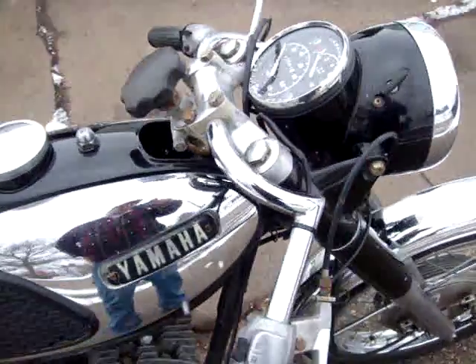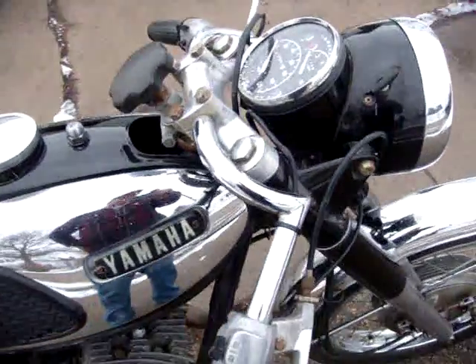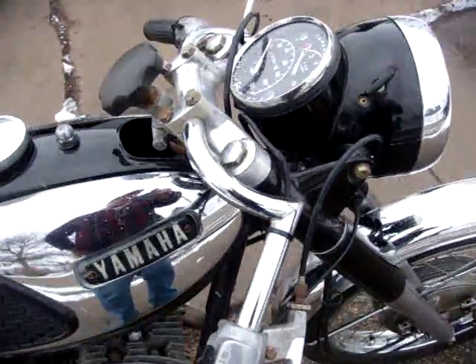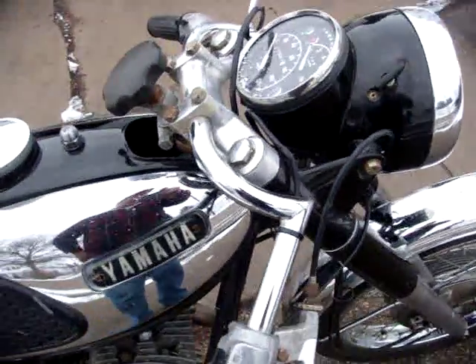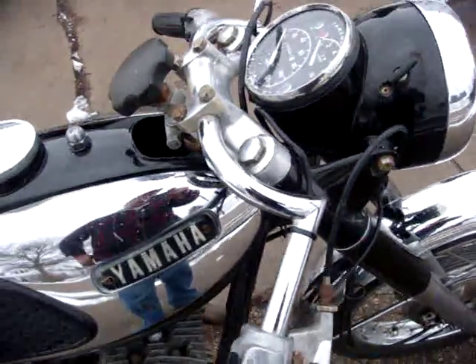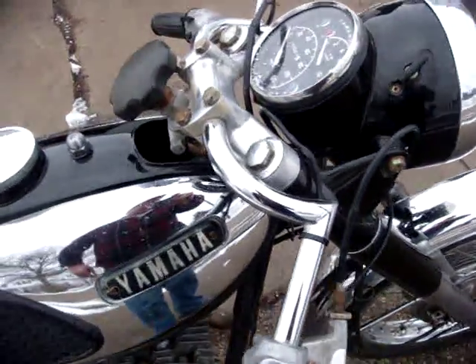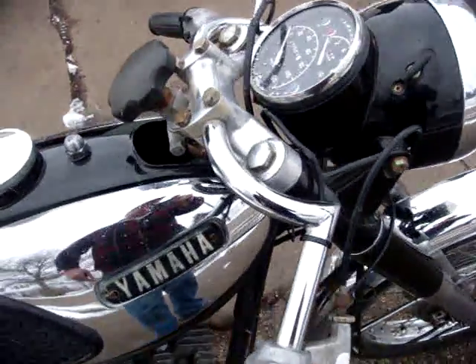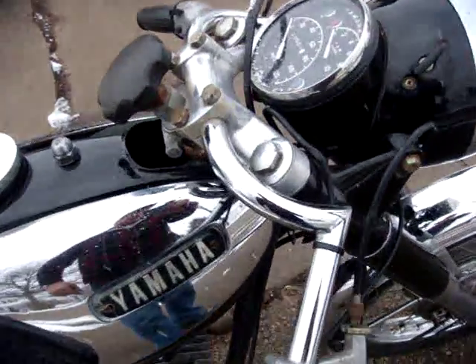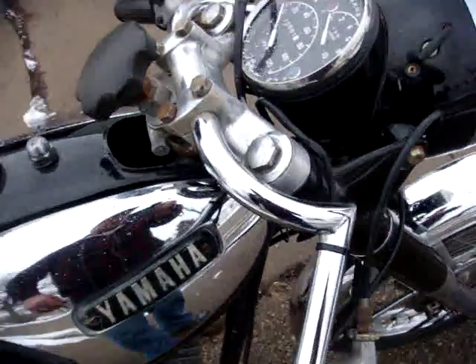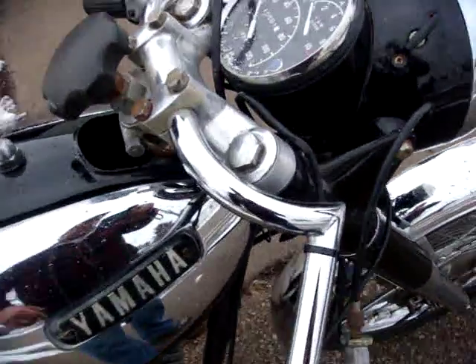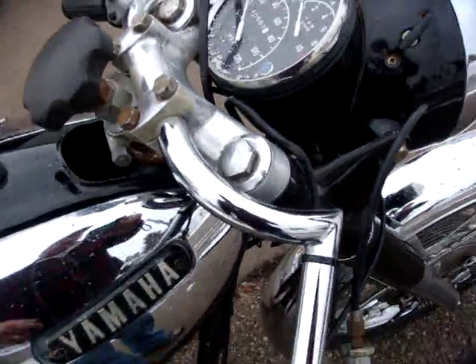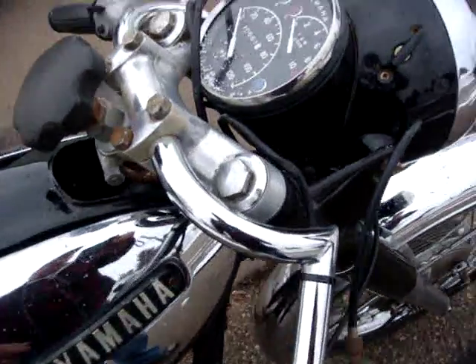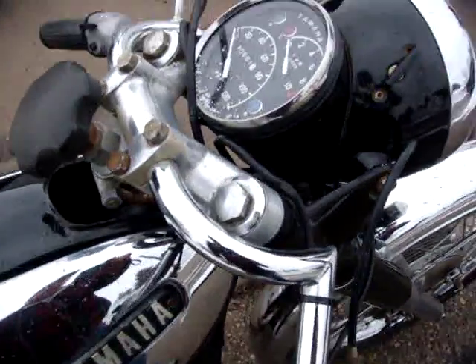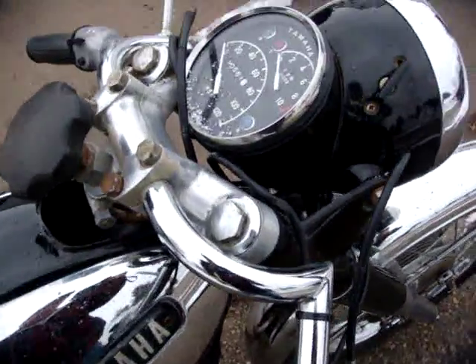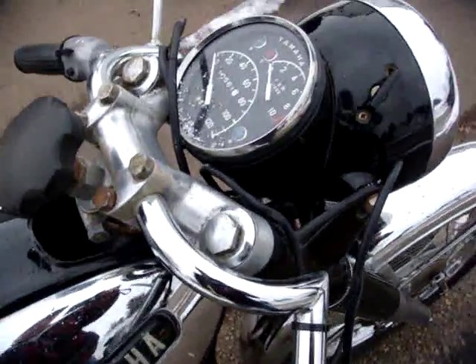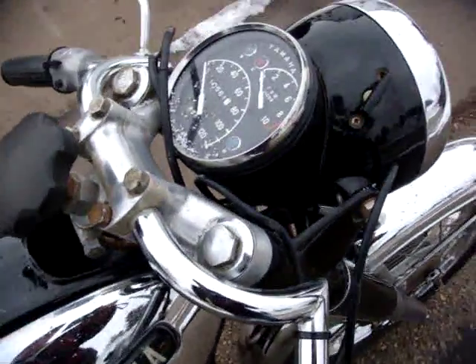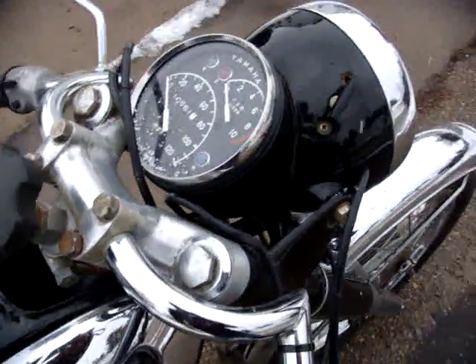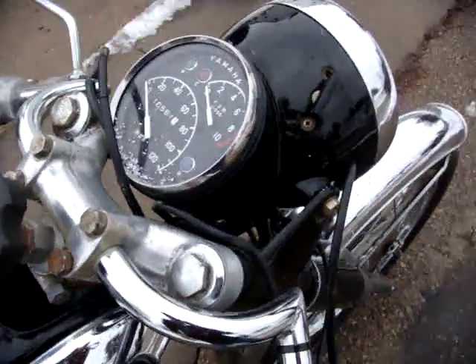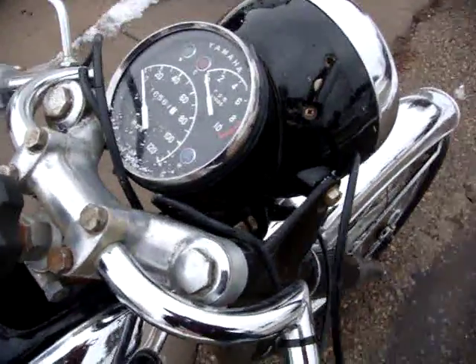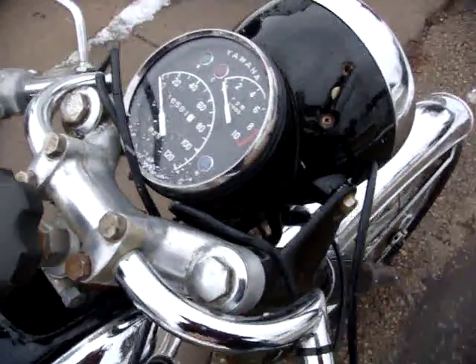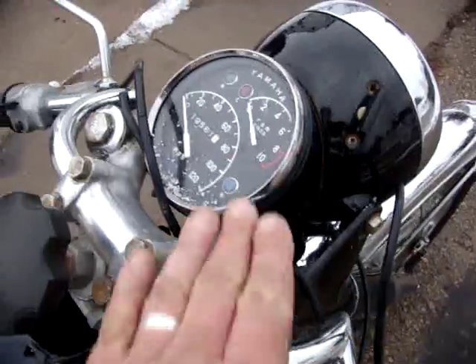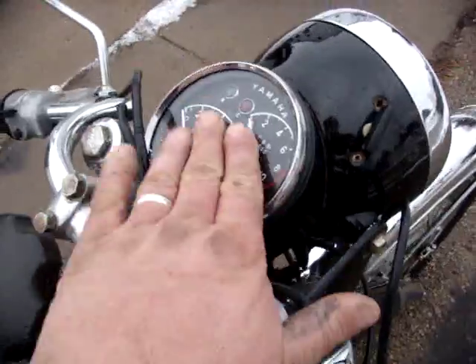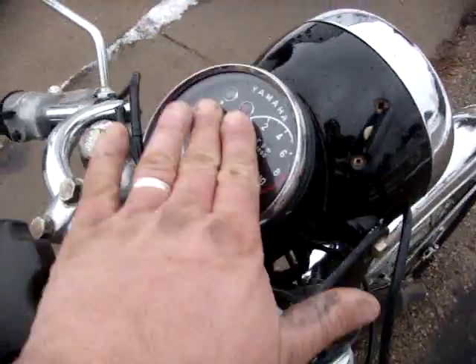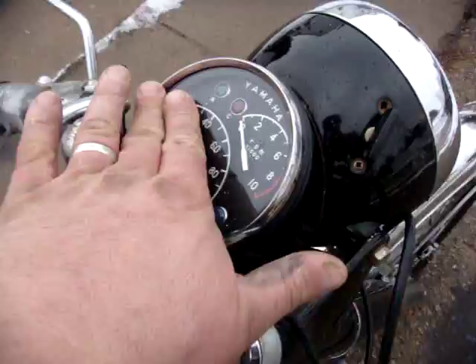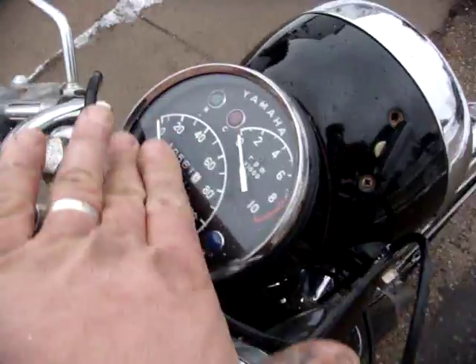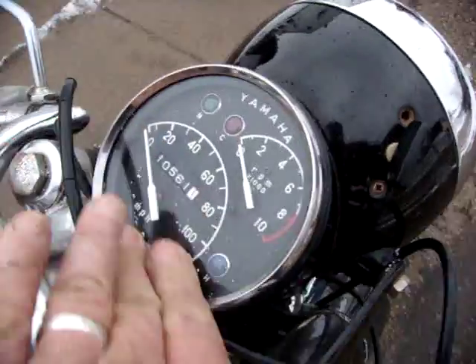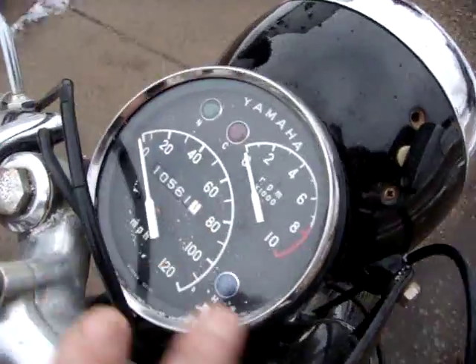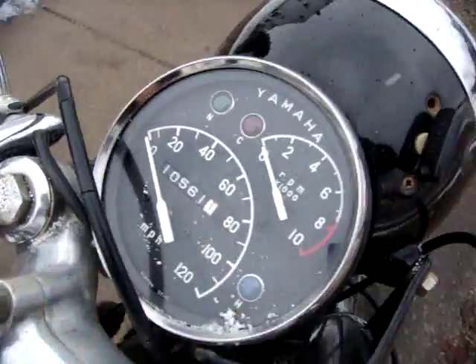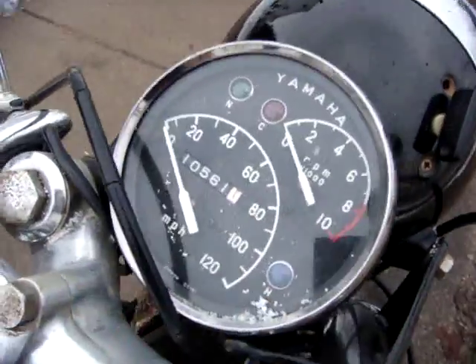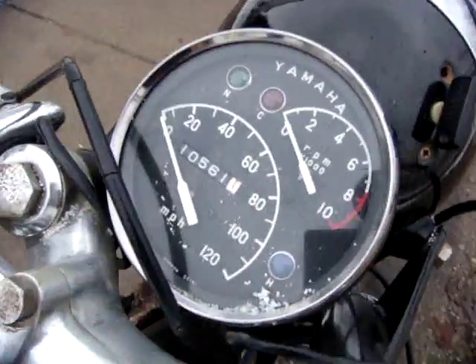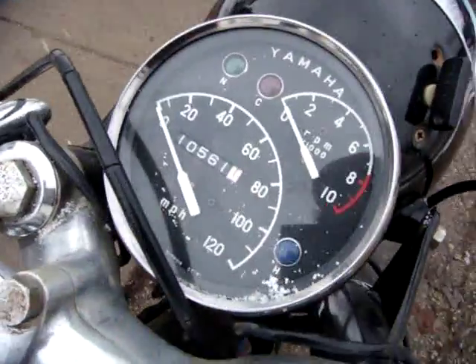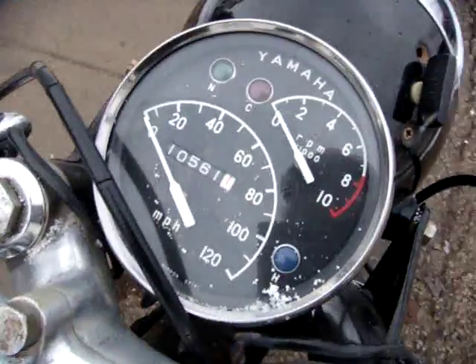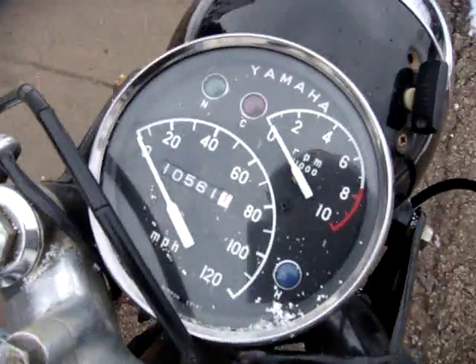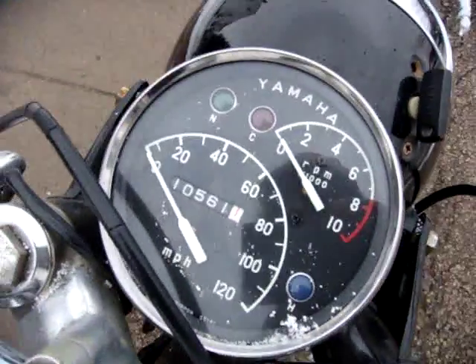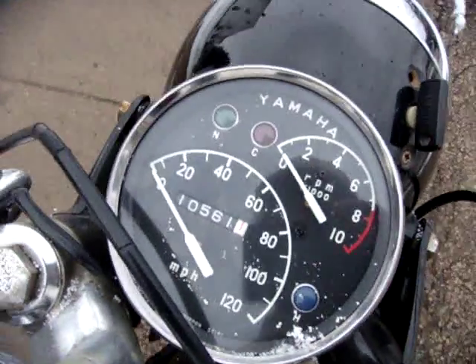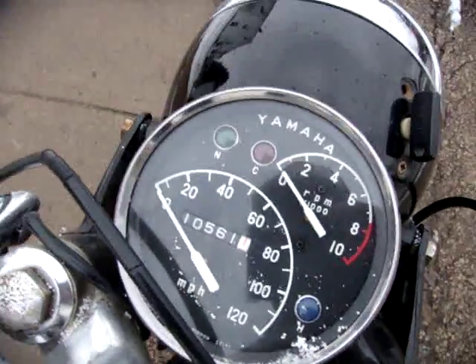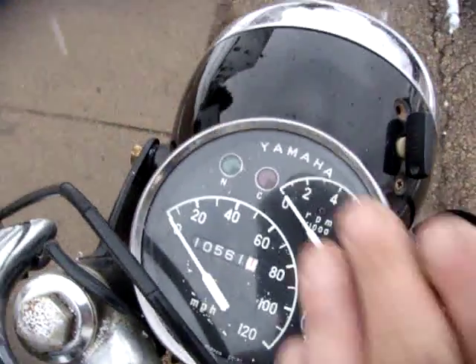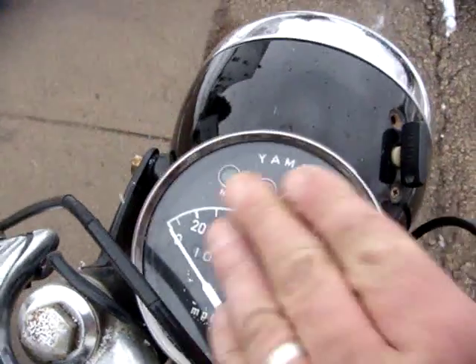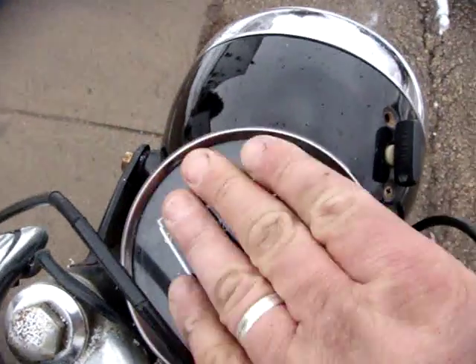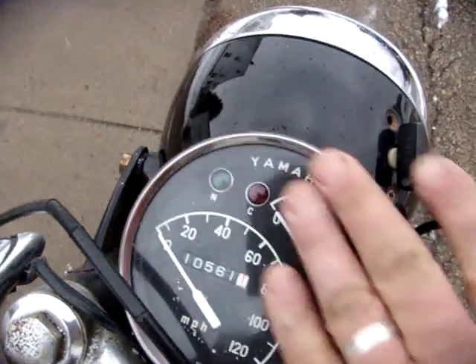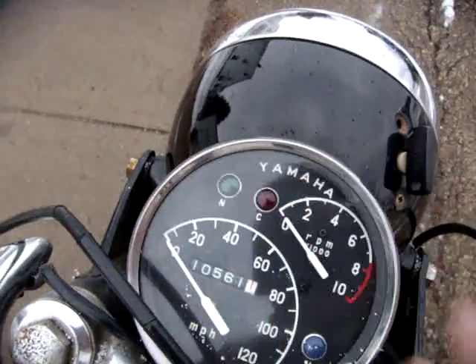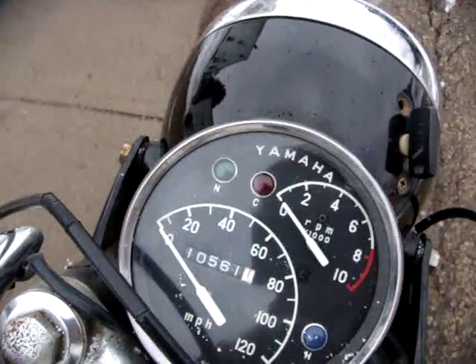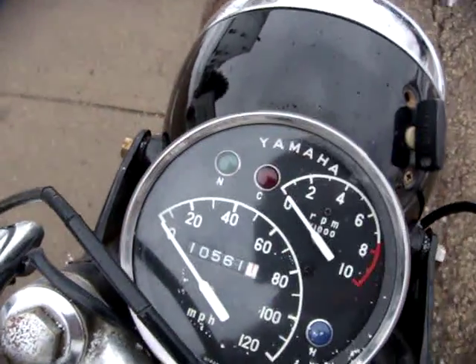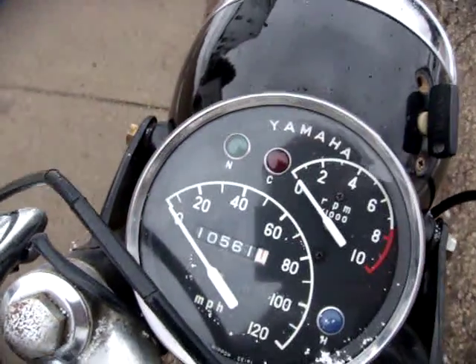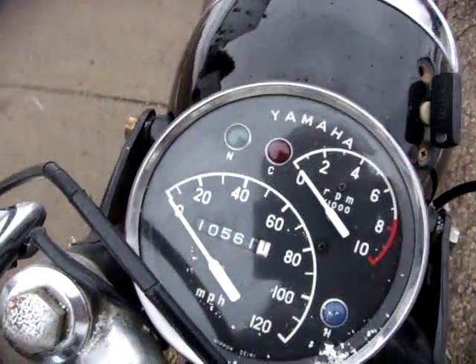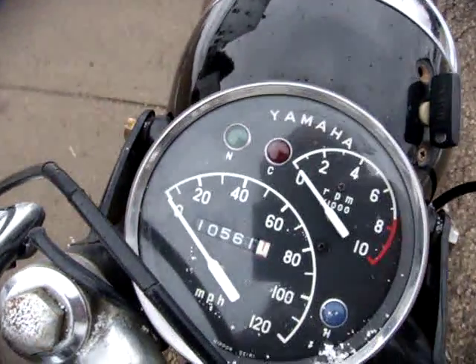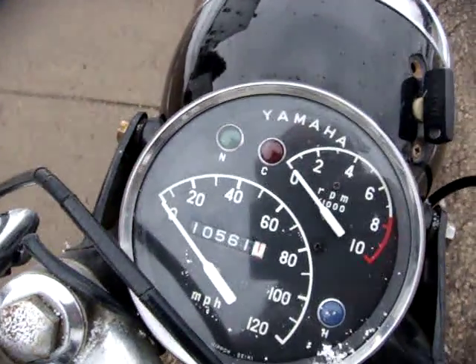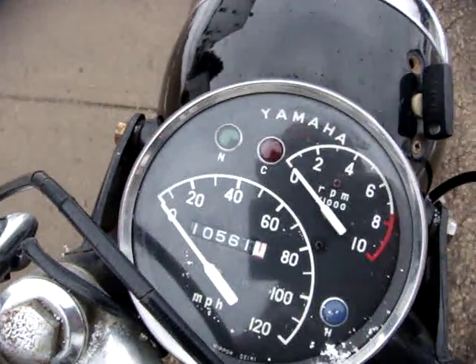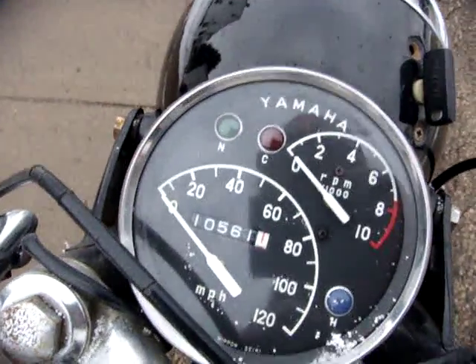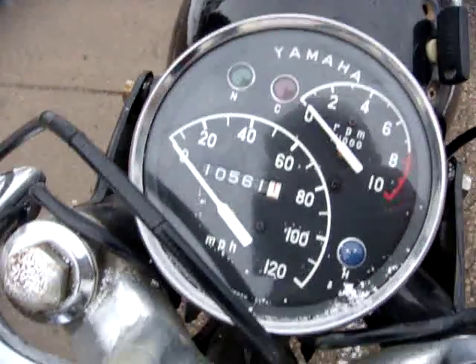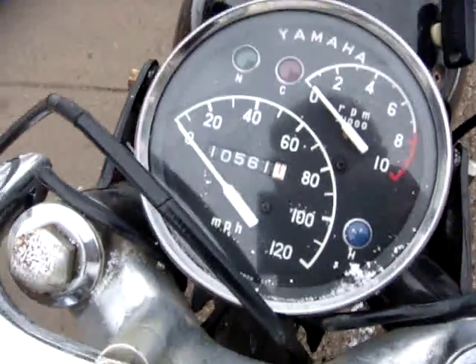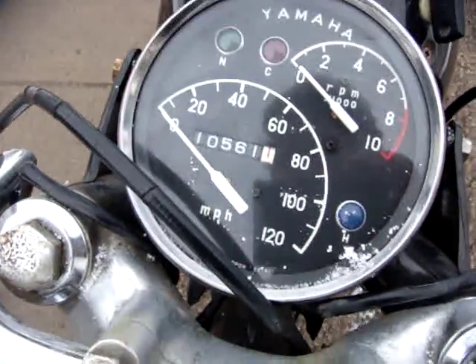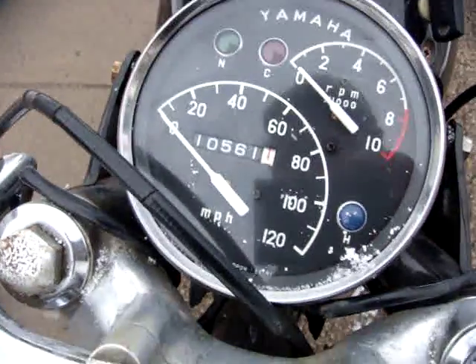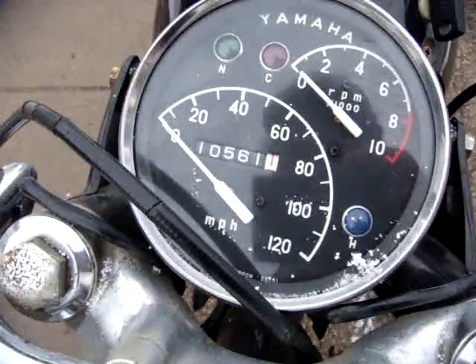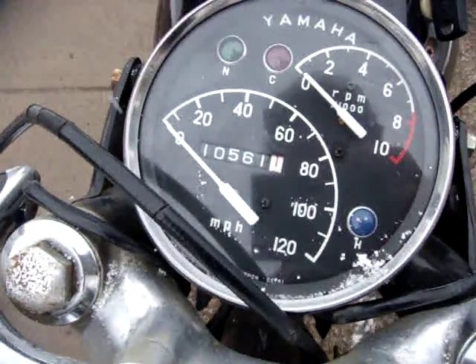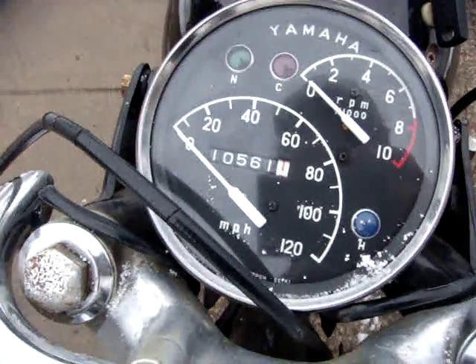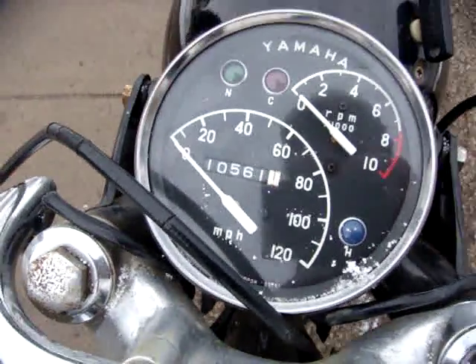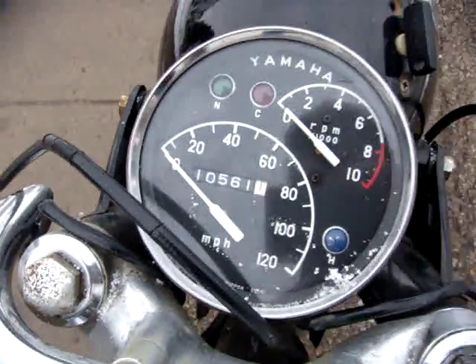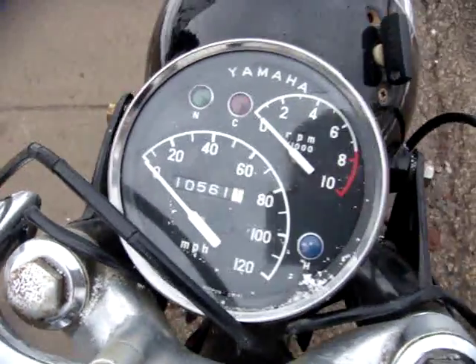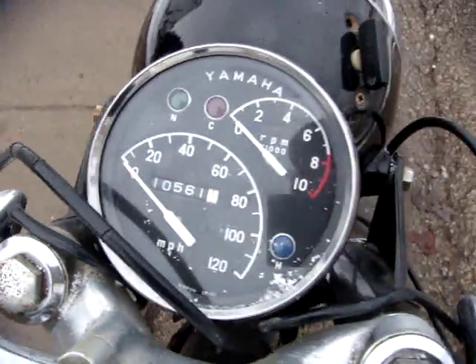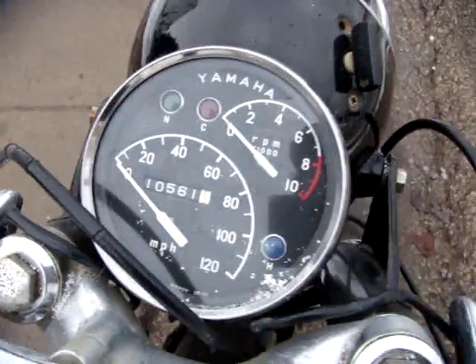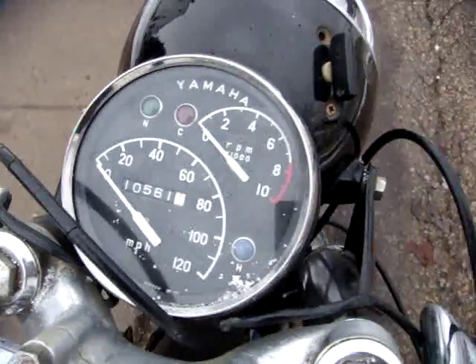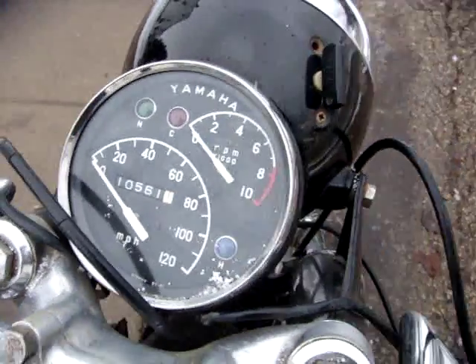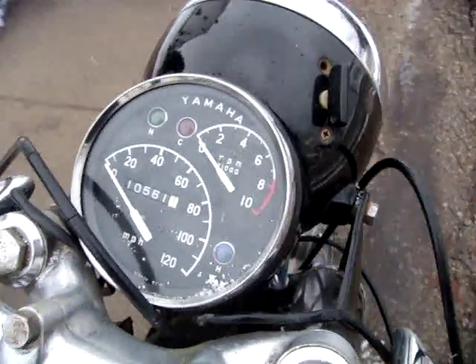It's got Clubman bars on it. It's showing — excuse the snow — 10,561 miles.